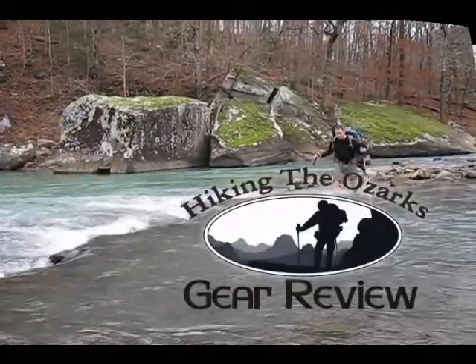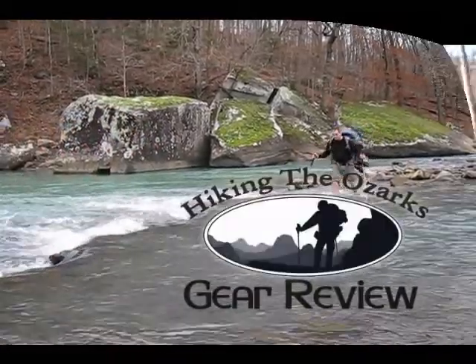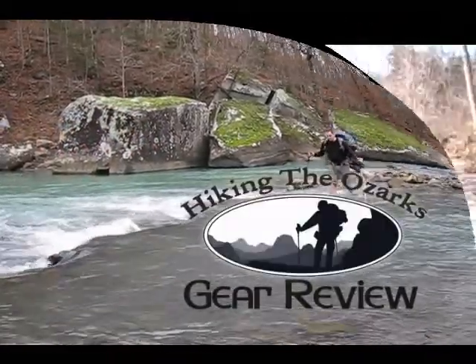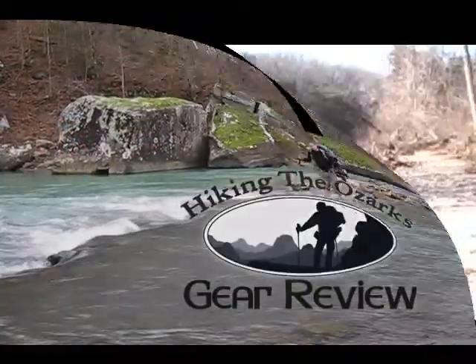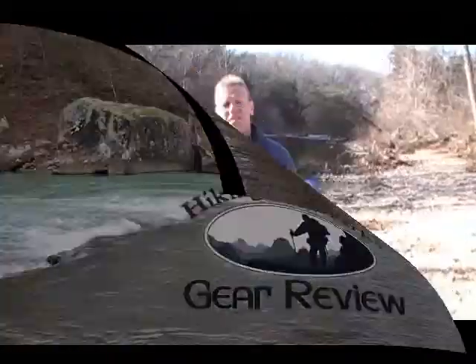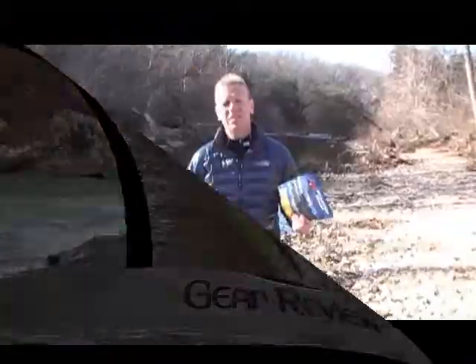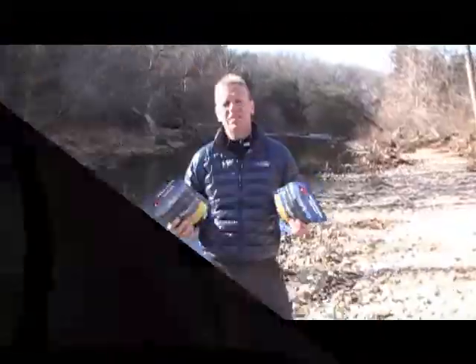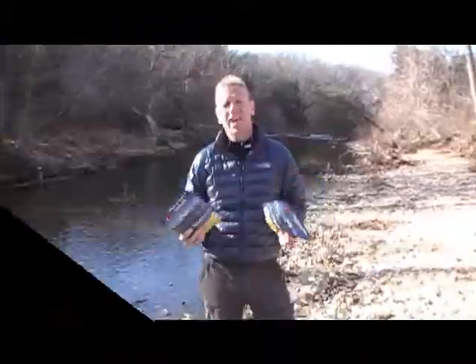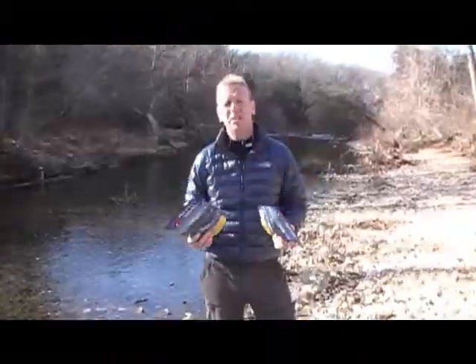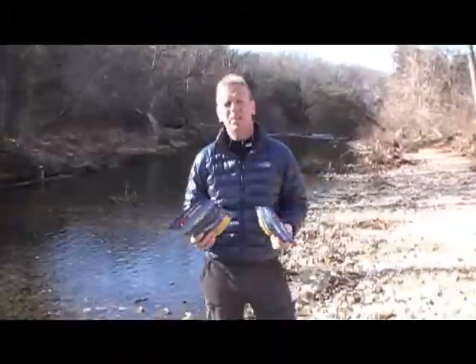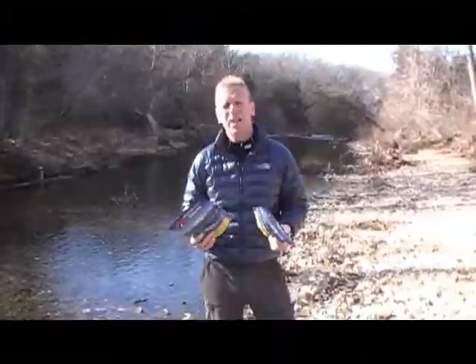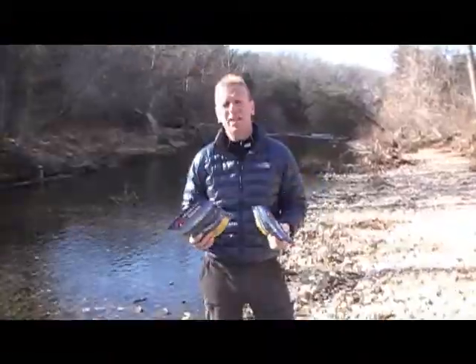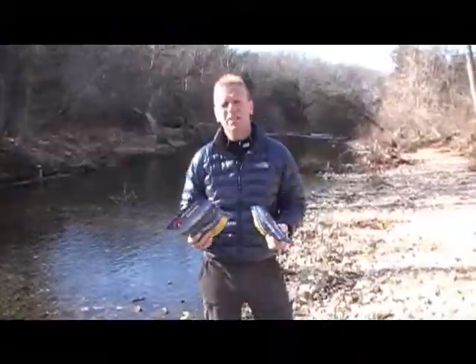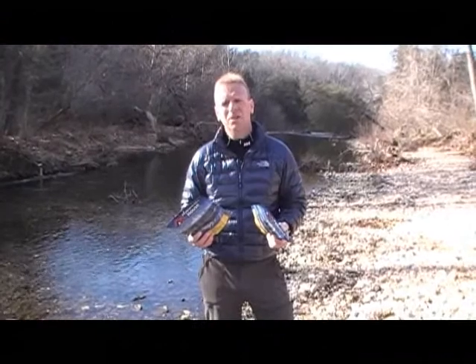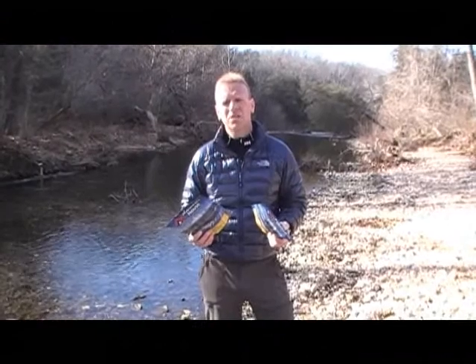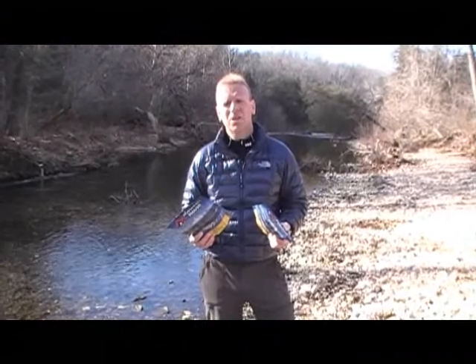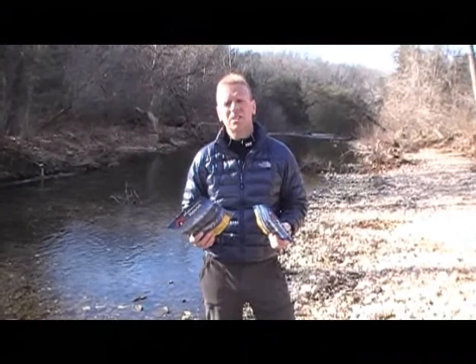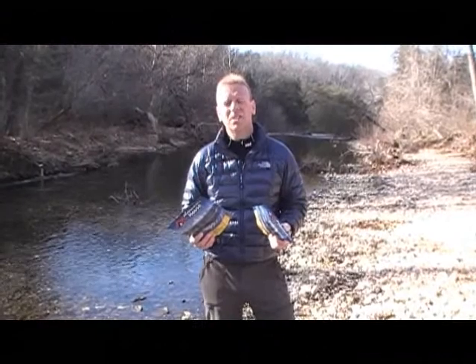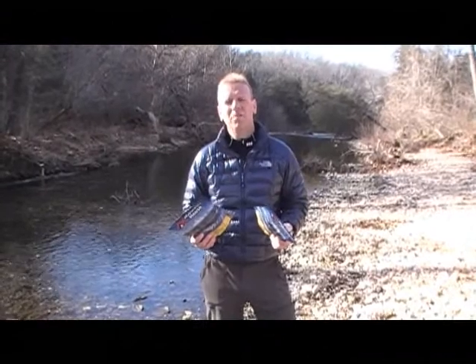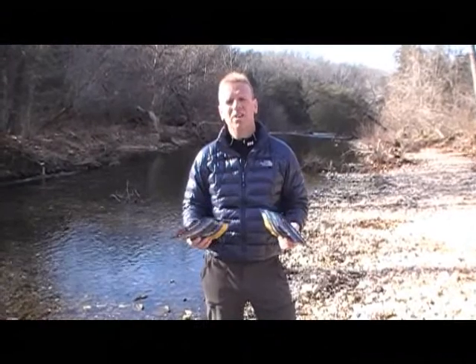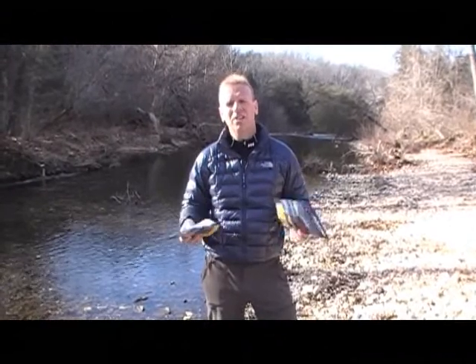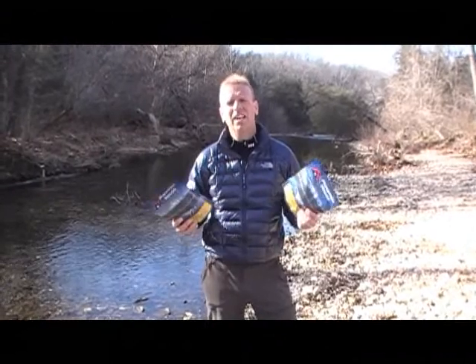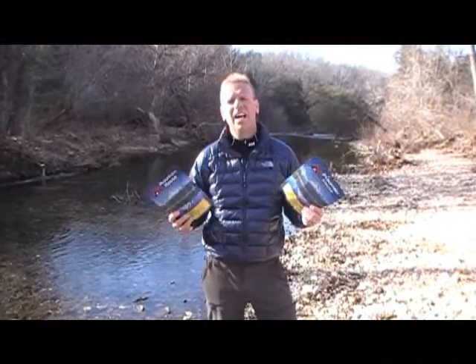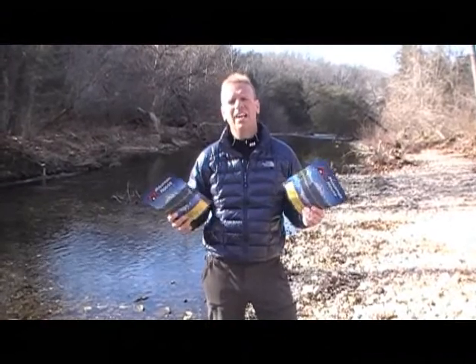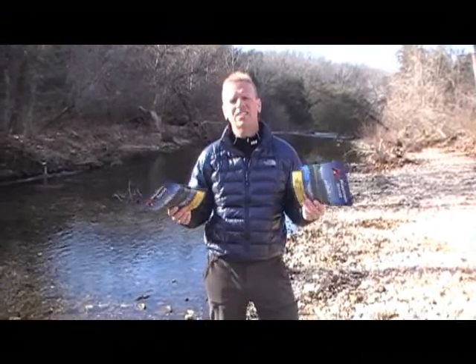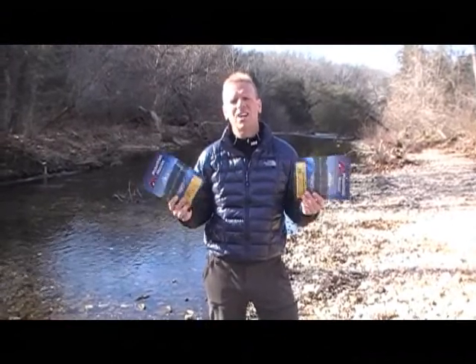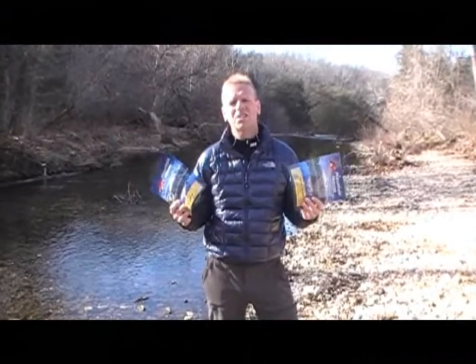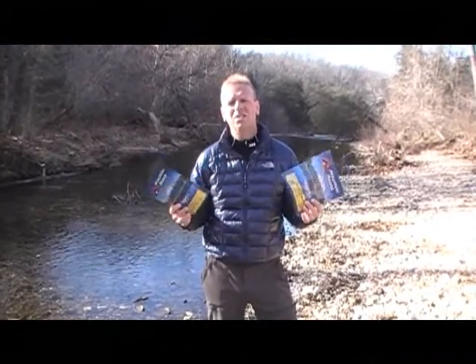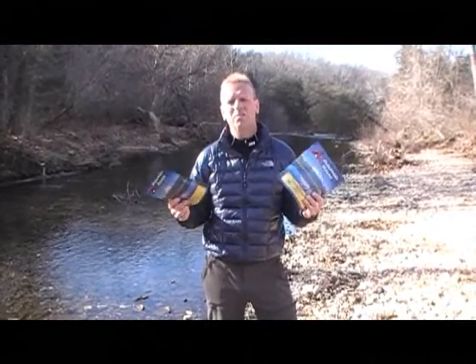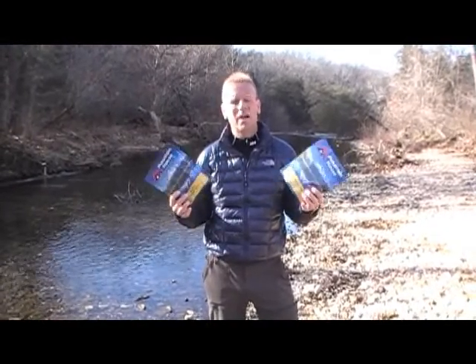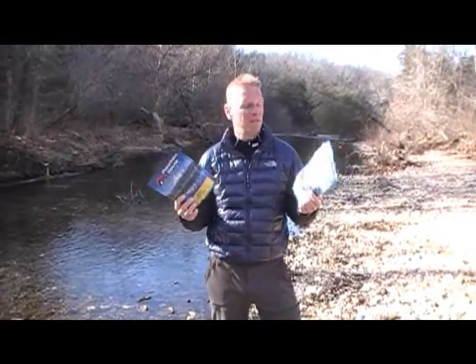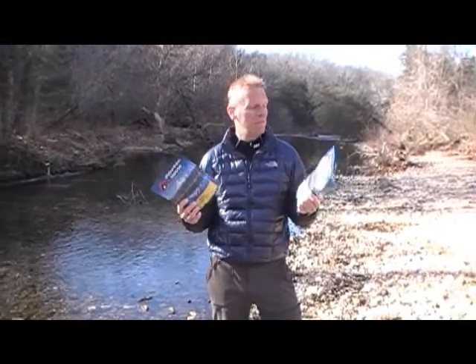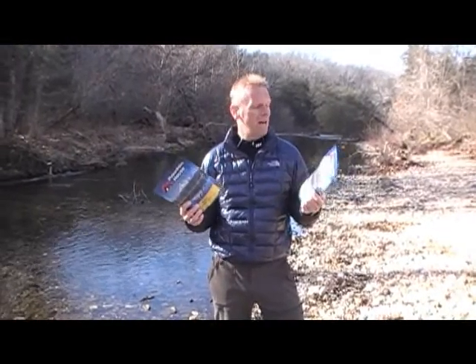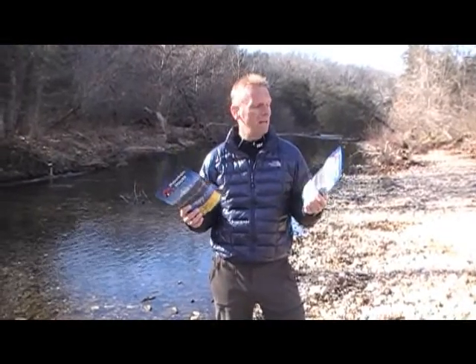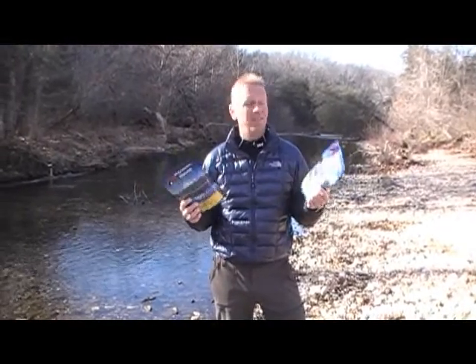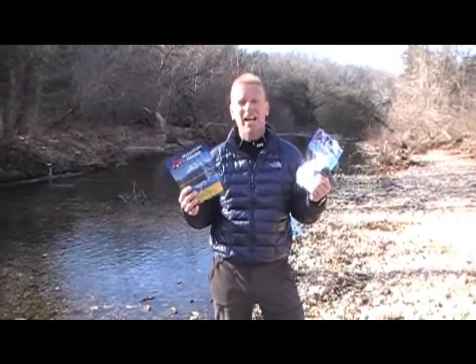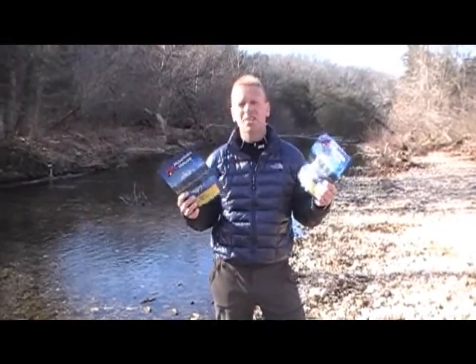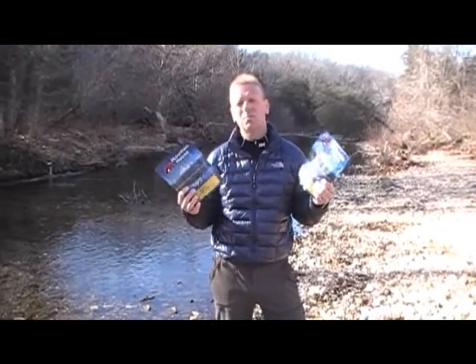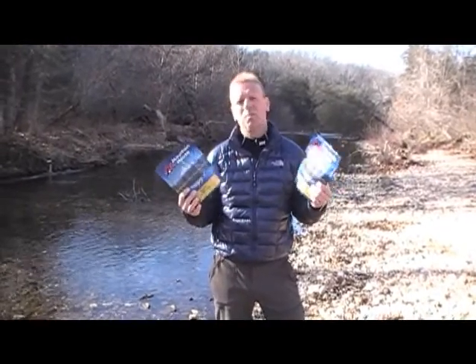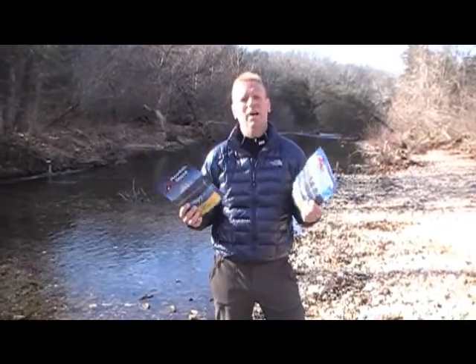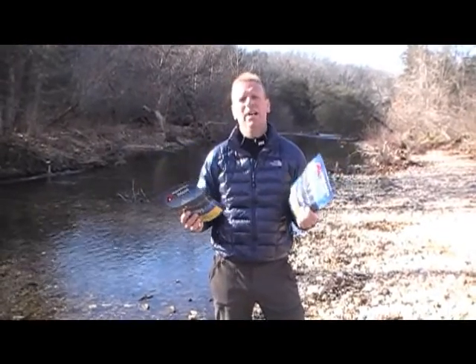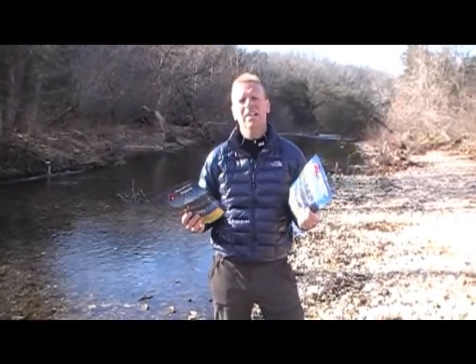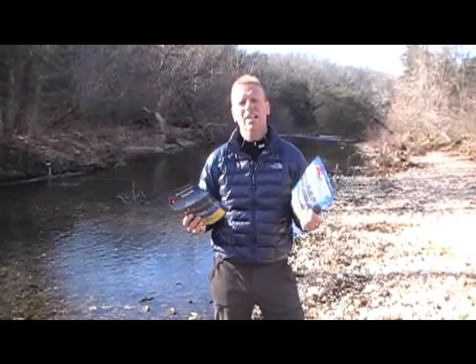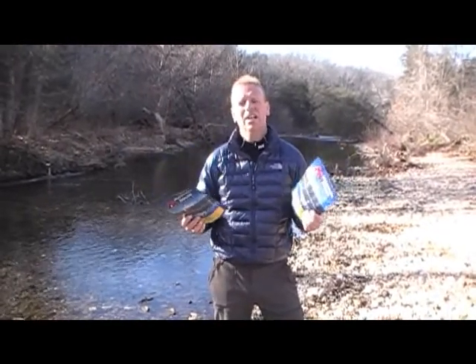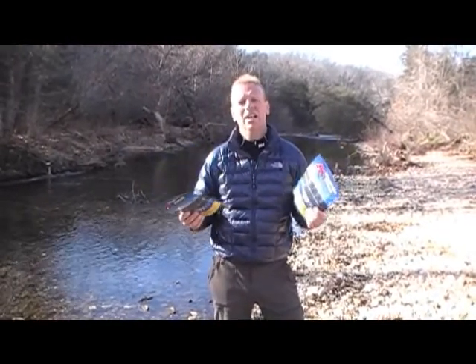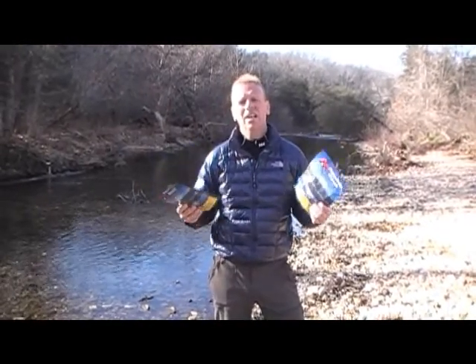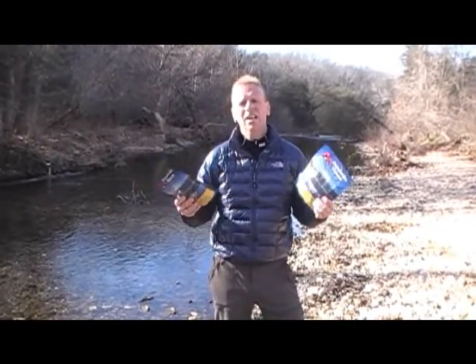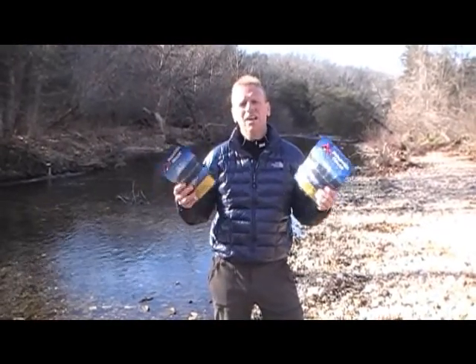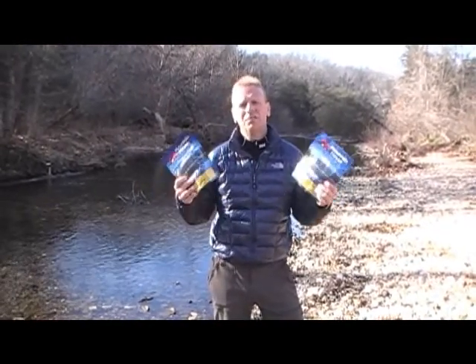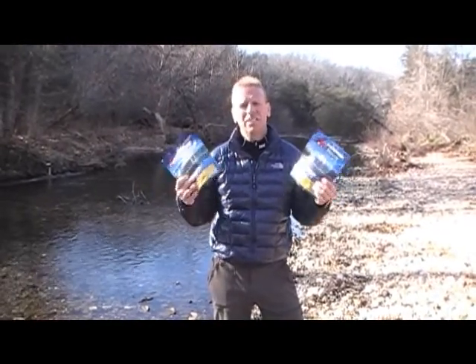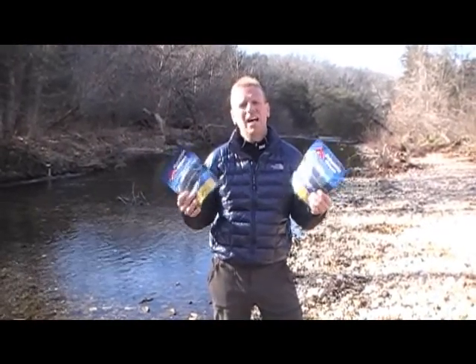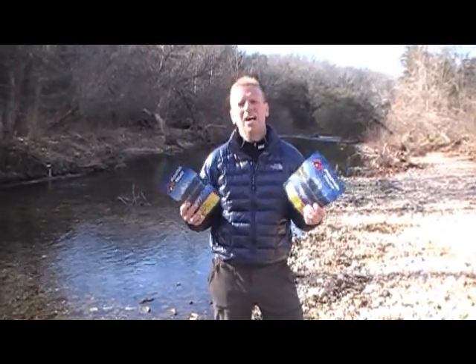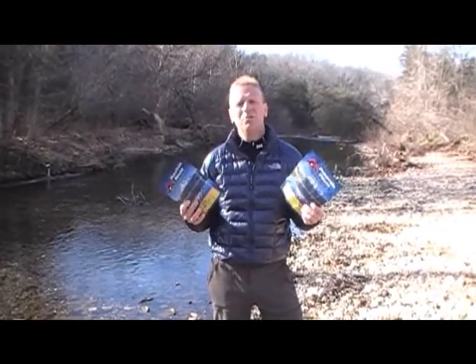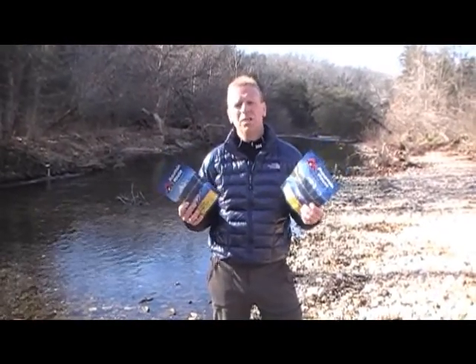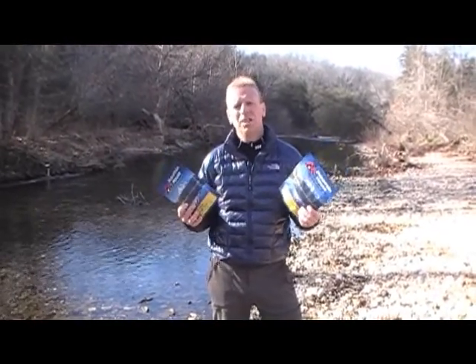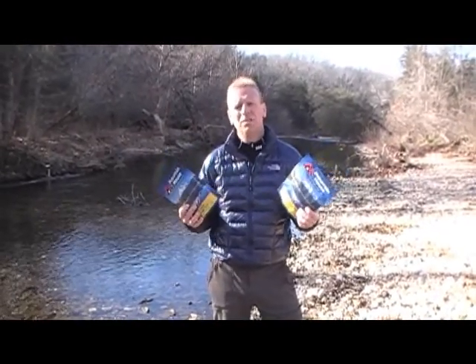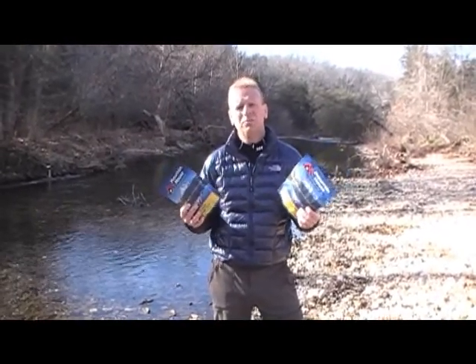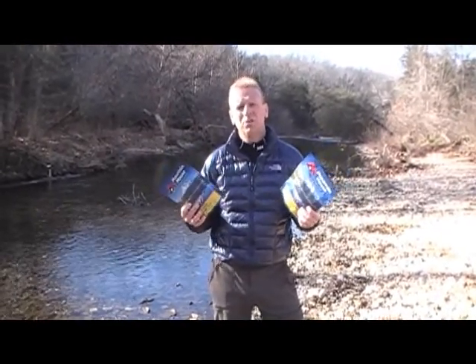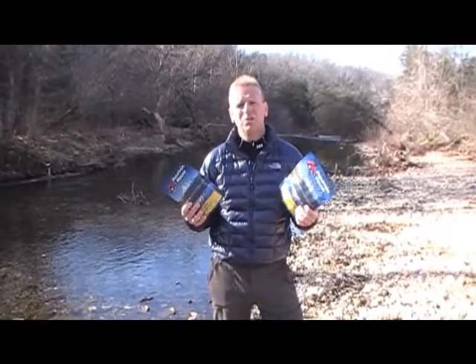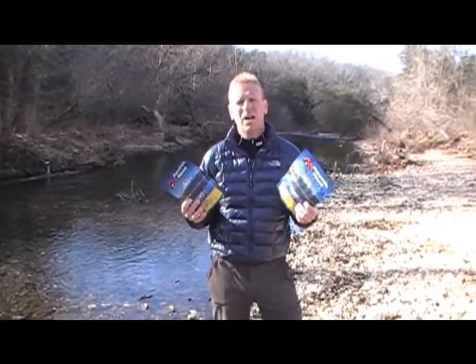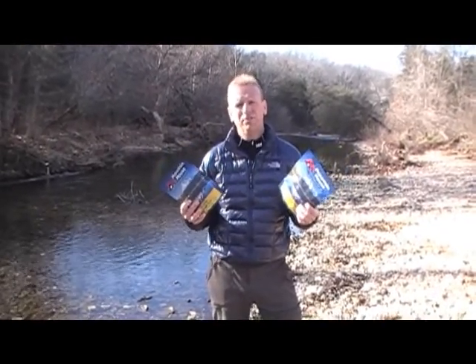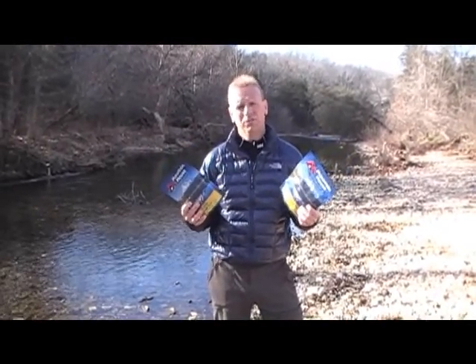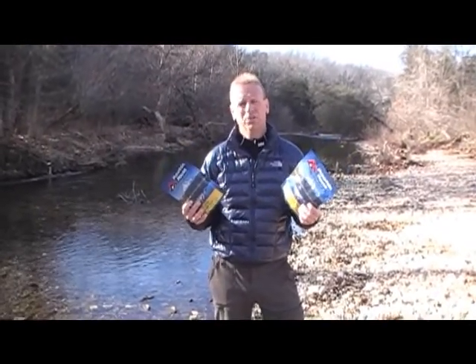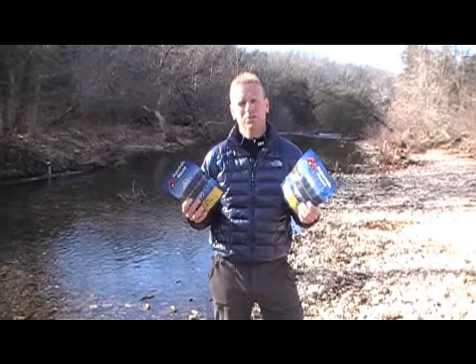Hi, this is Dan with Hiking the Ozarks. I'm here today to talk to you about the Mountain House brand of dehydrated, freeze-dried foods.